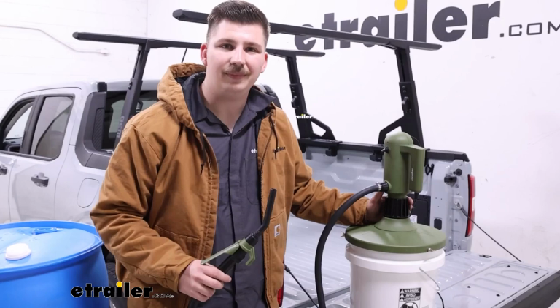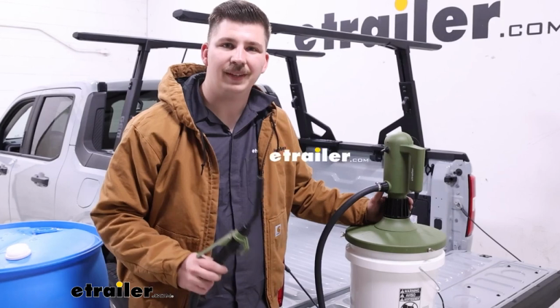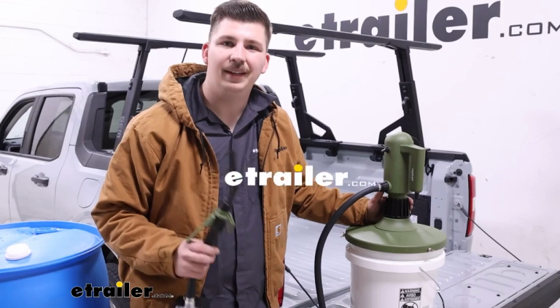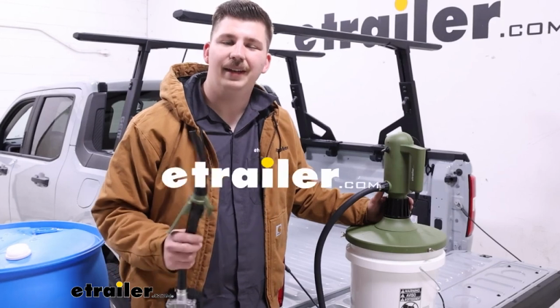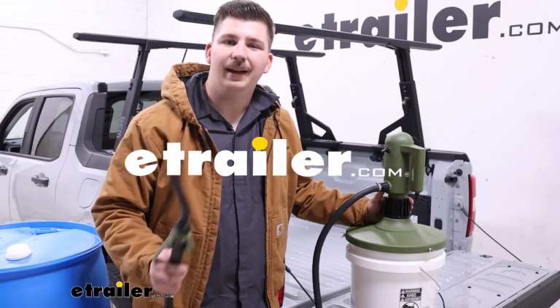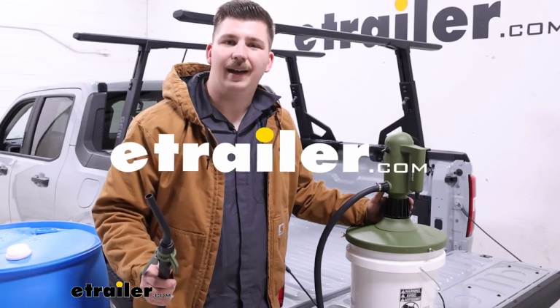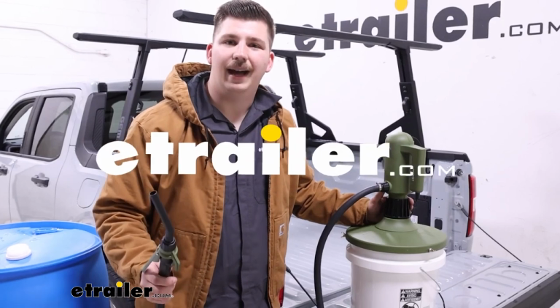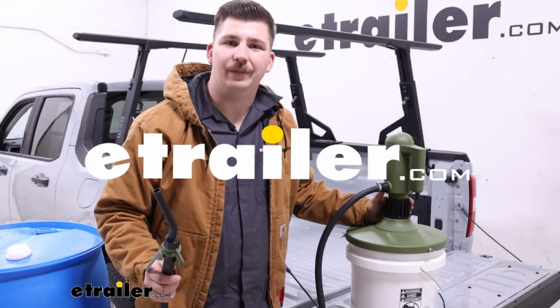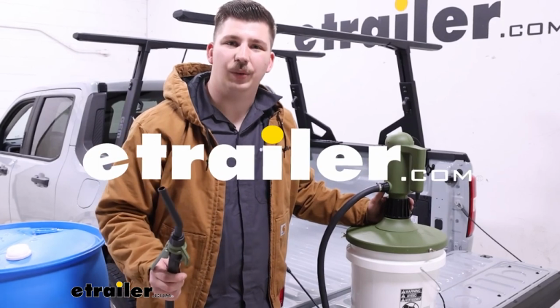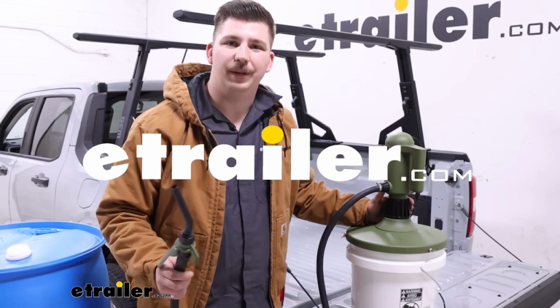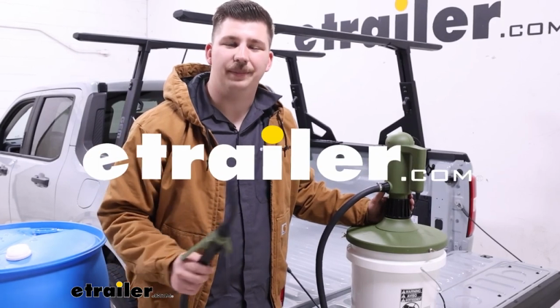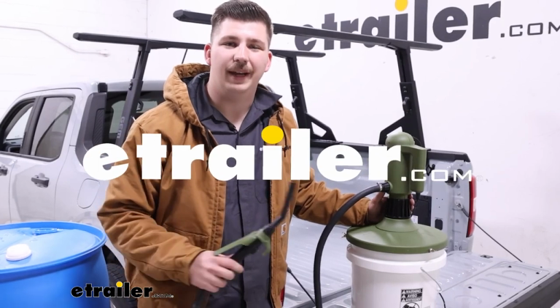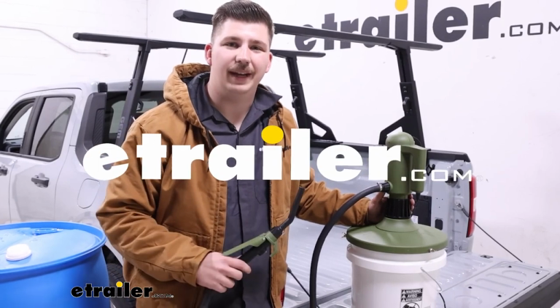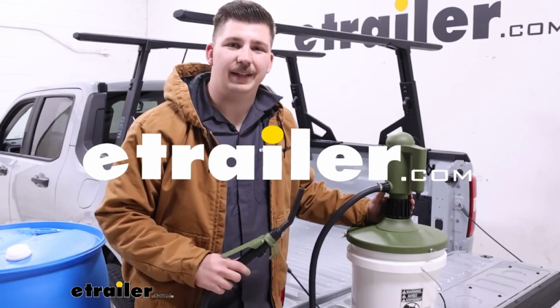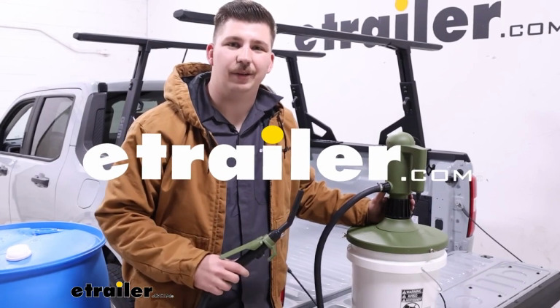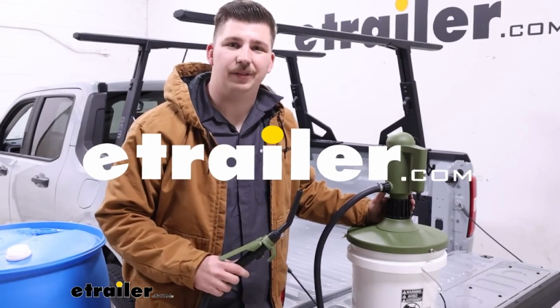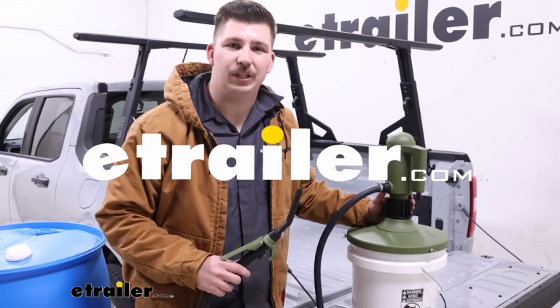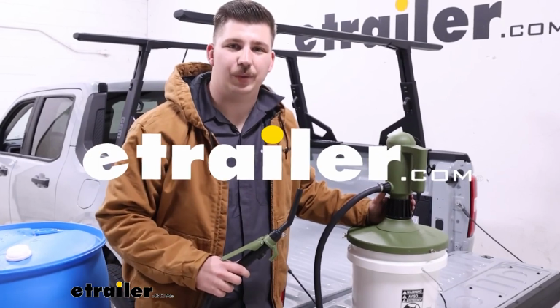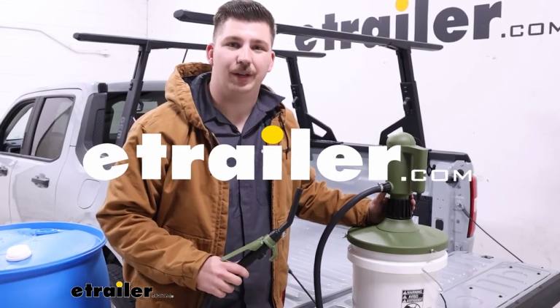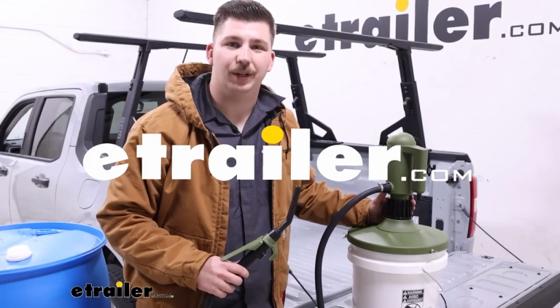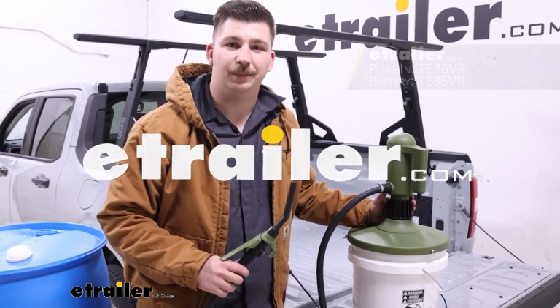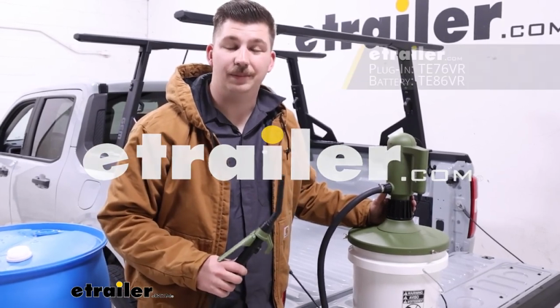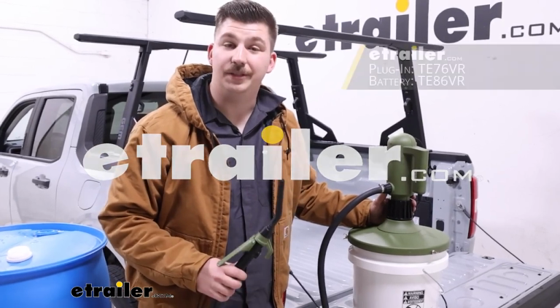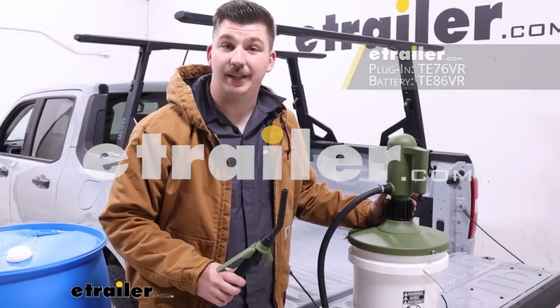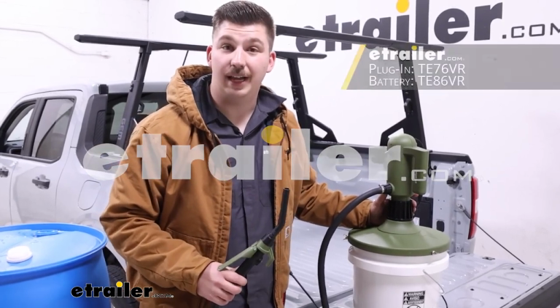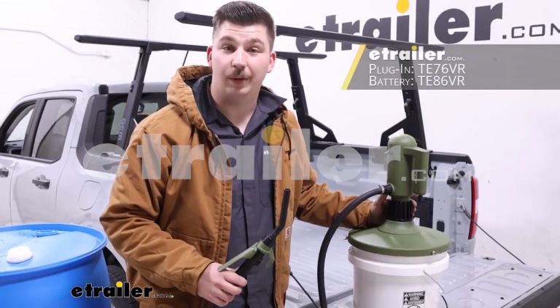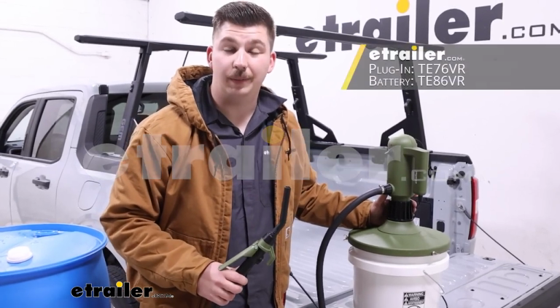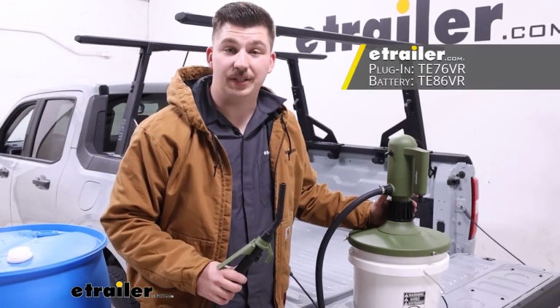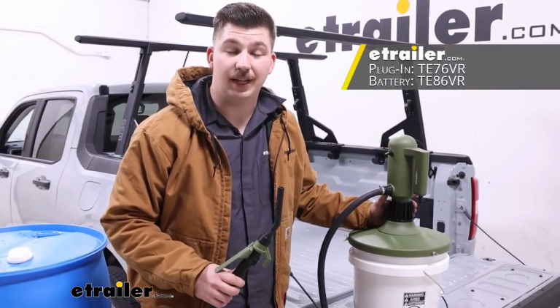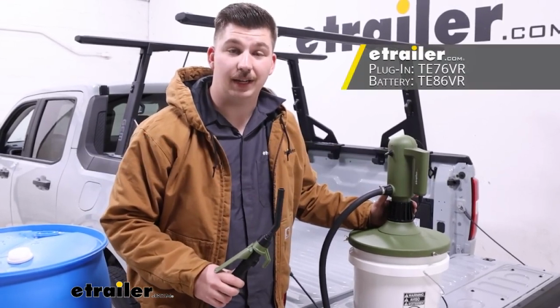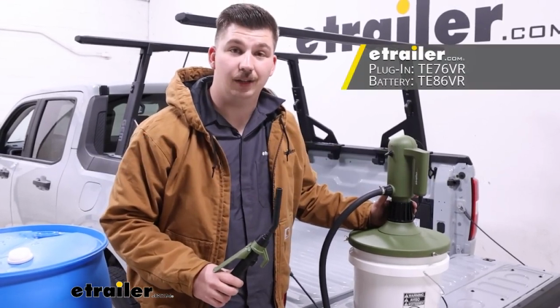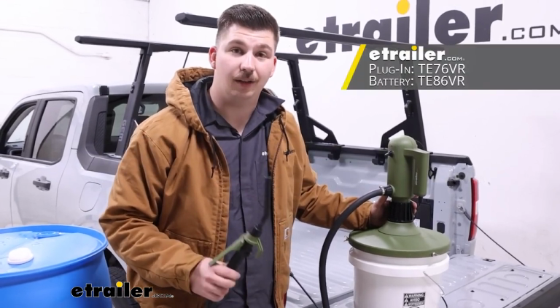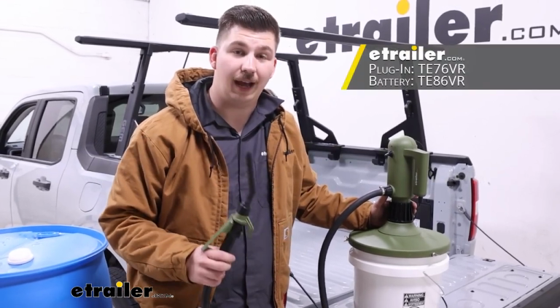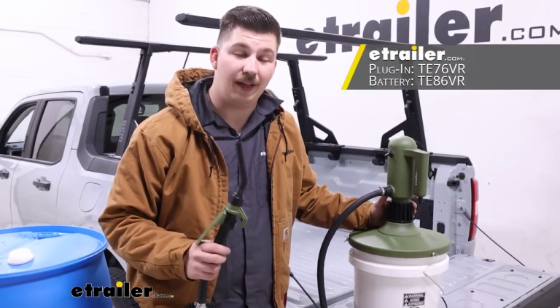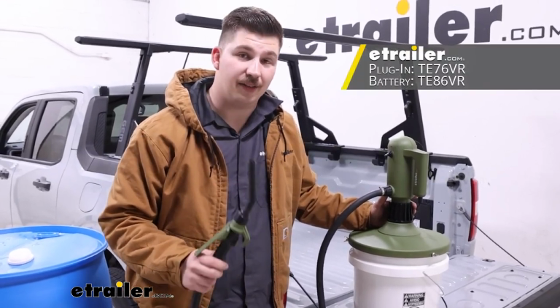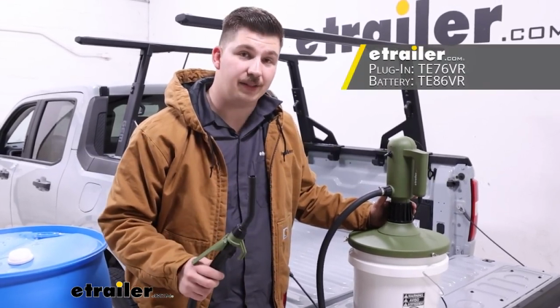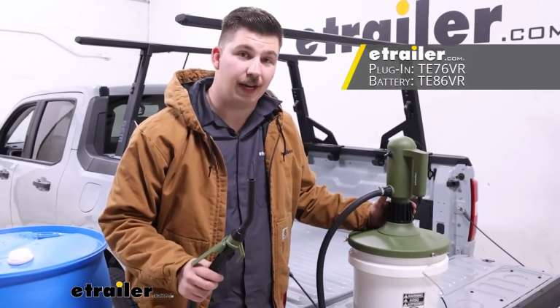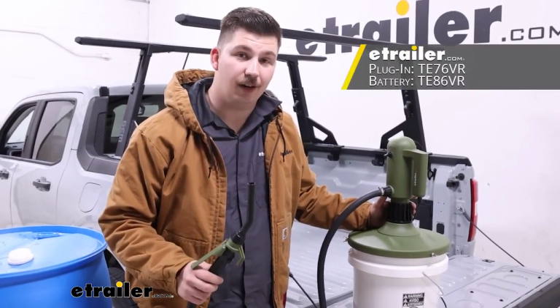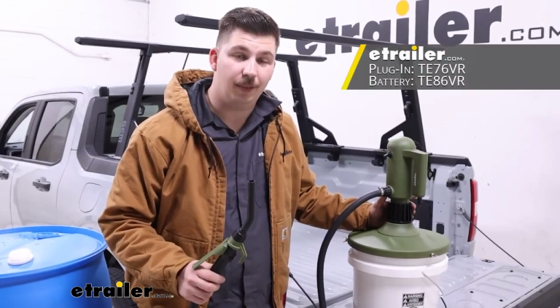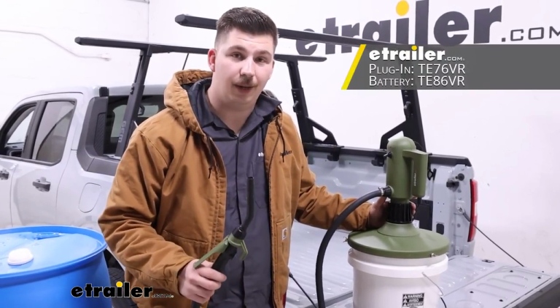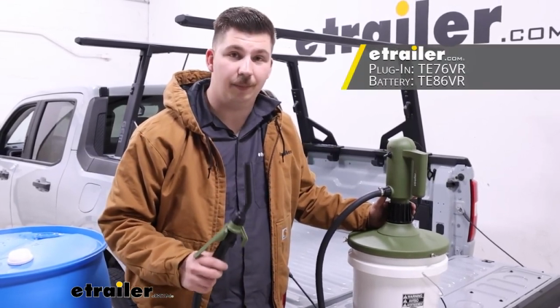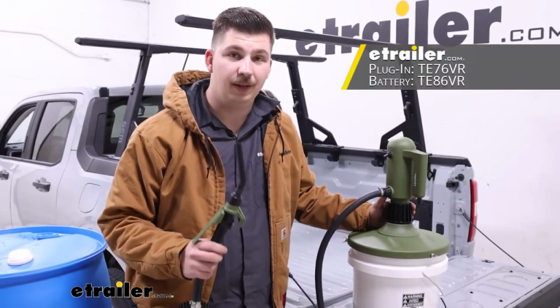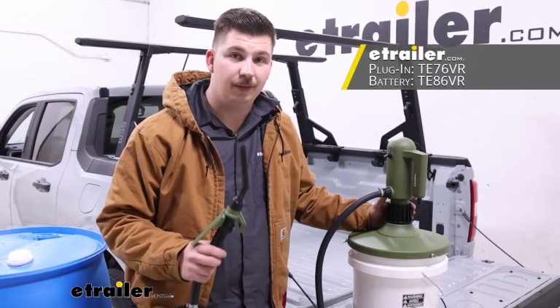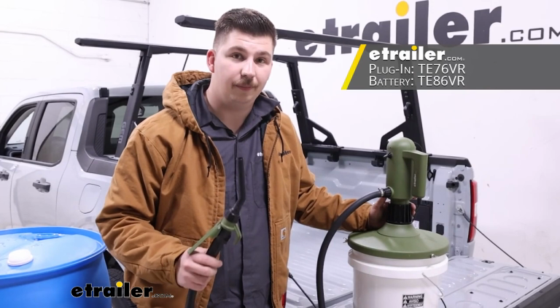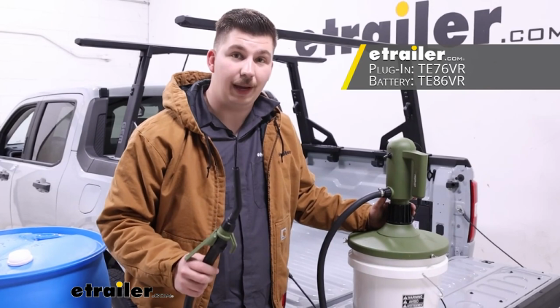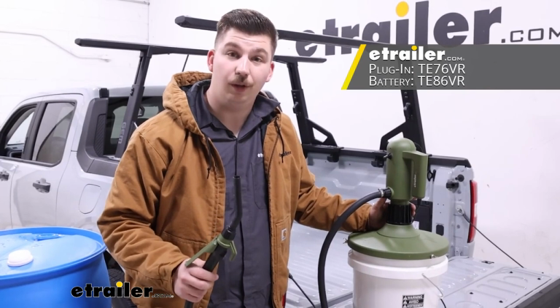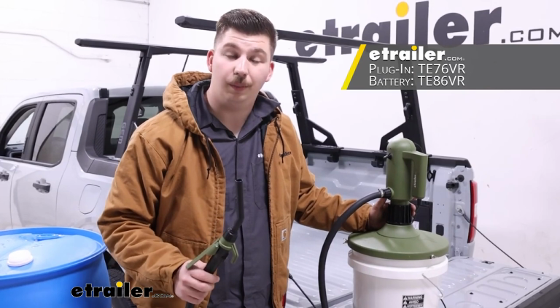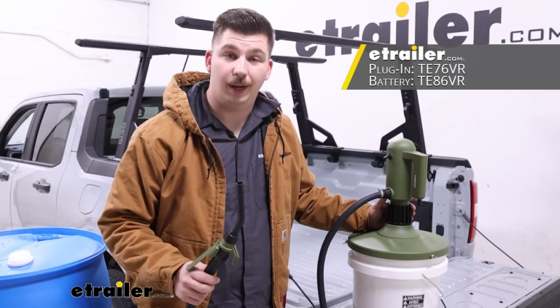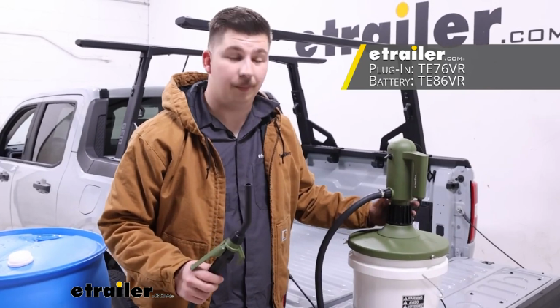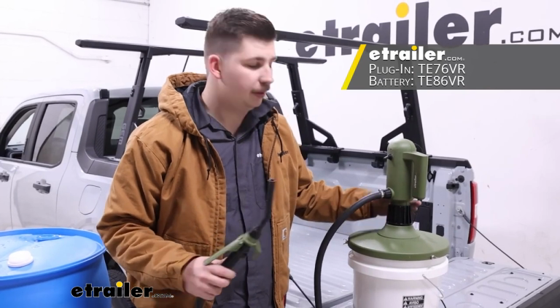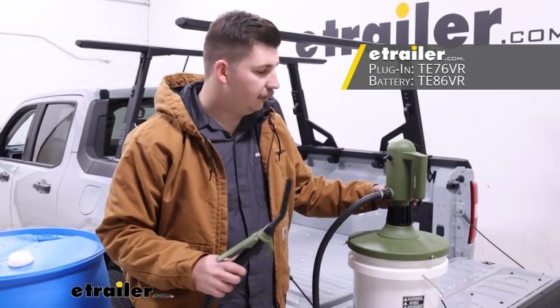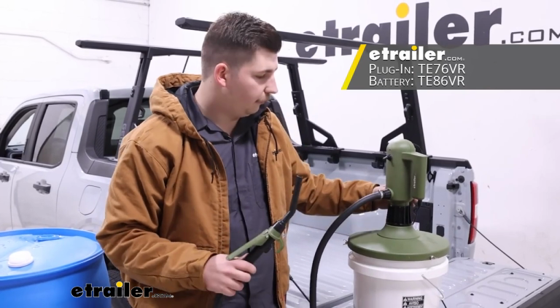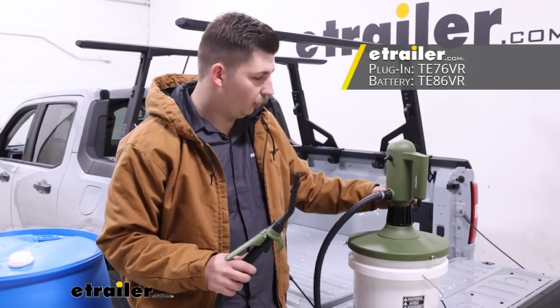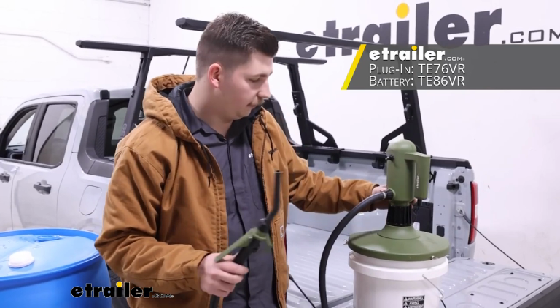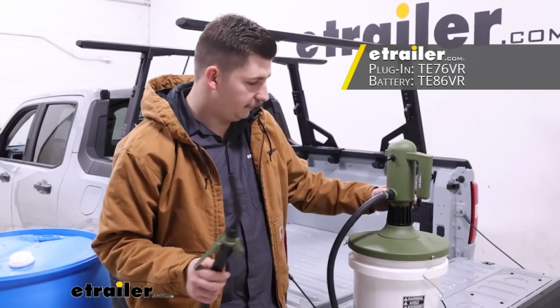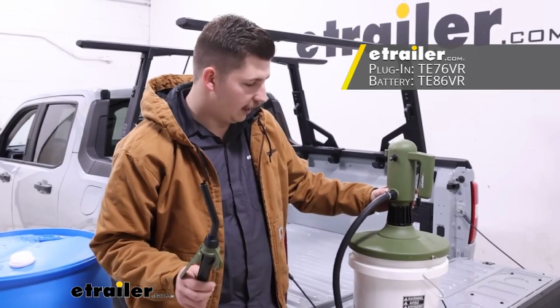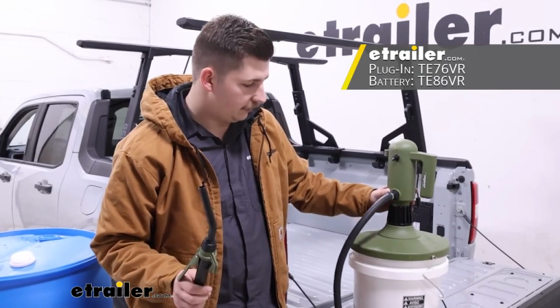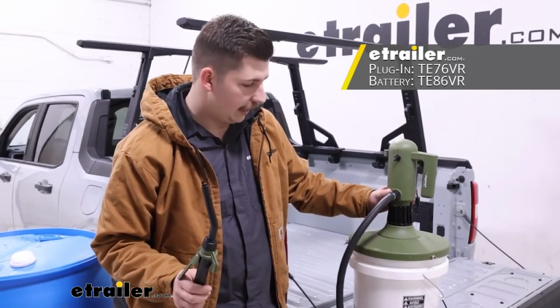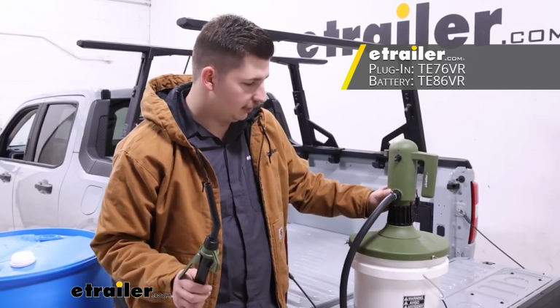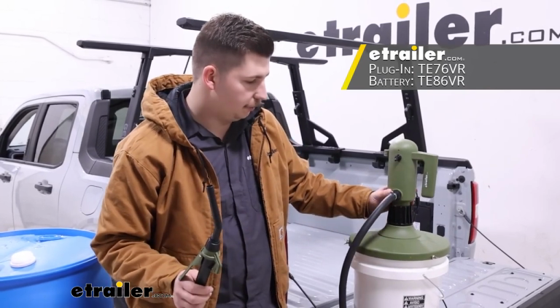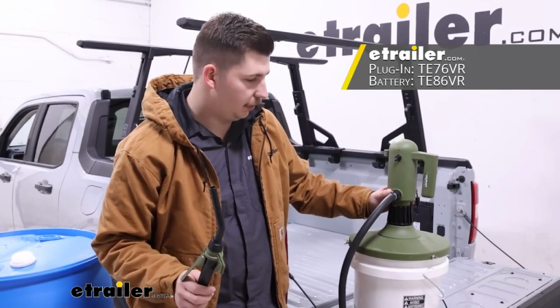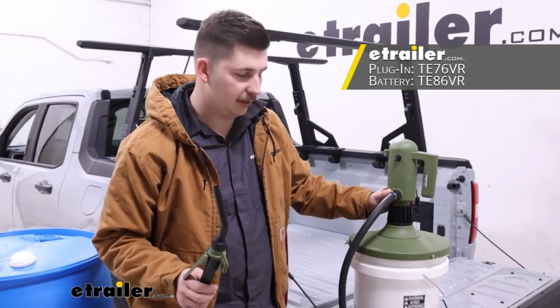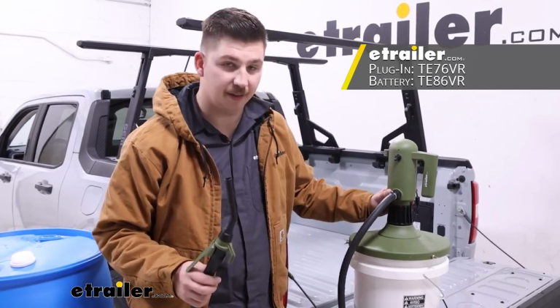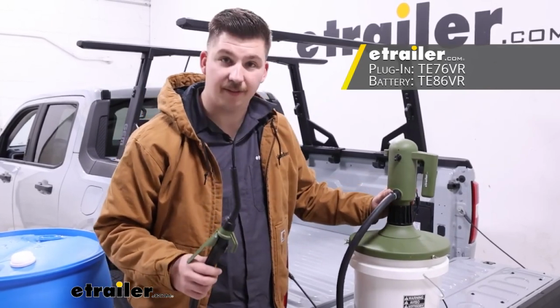Hi everyone, Aiden here with eTrailer. Today we're going to be taking a look at this TerraPump pail pump for five gallon buckets.